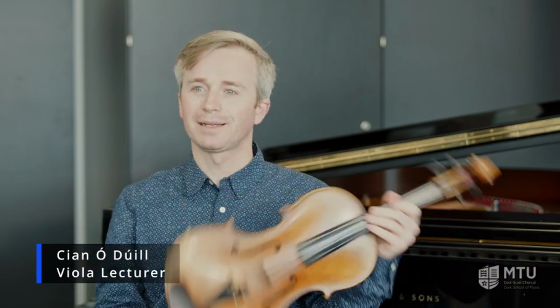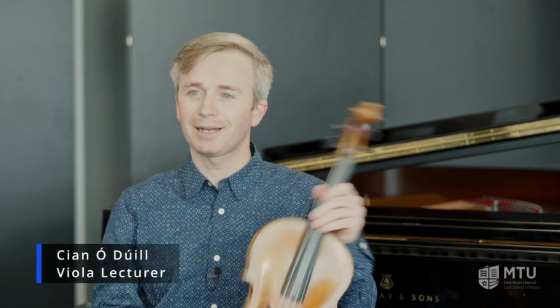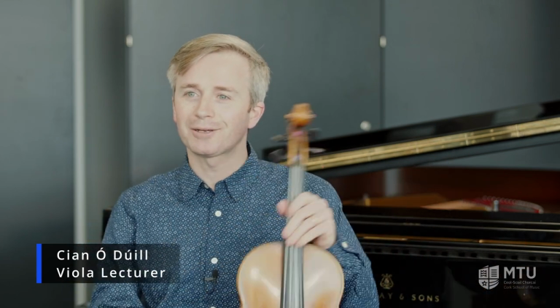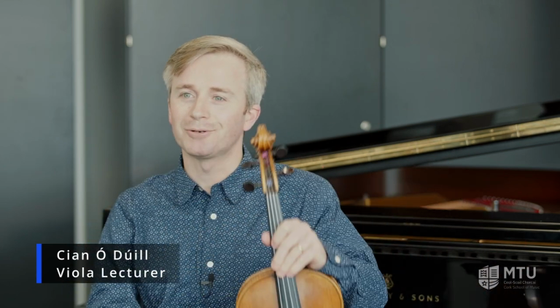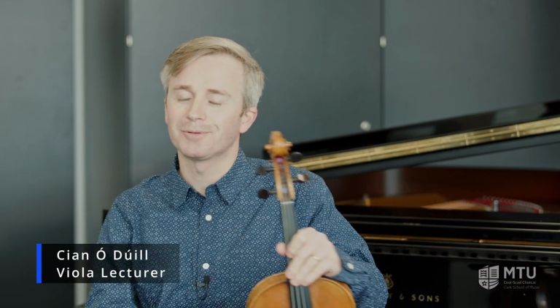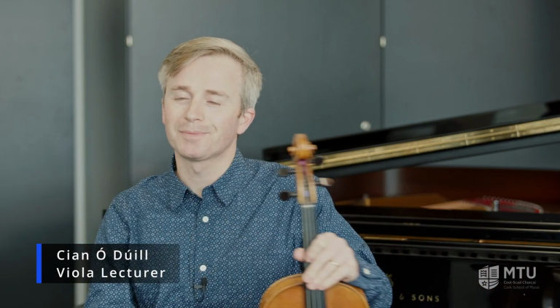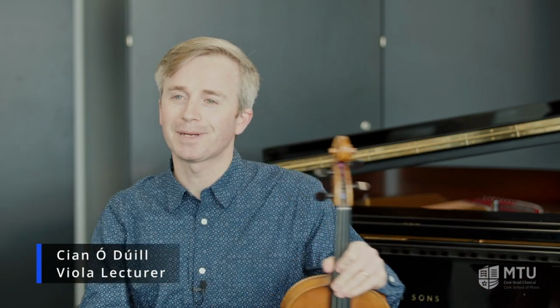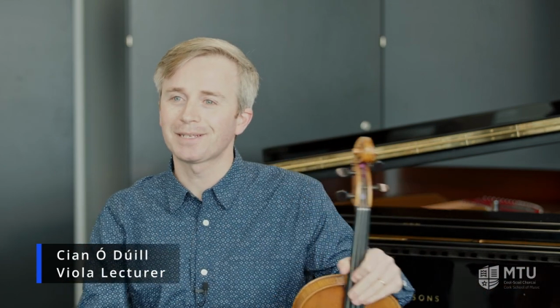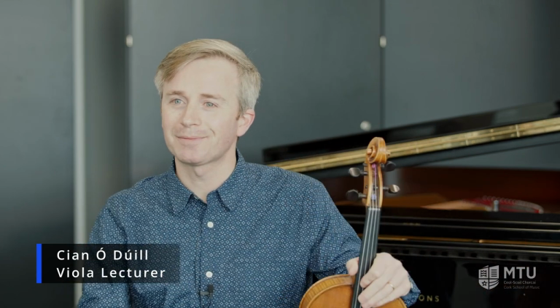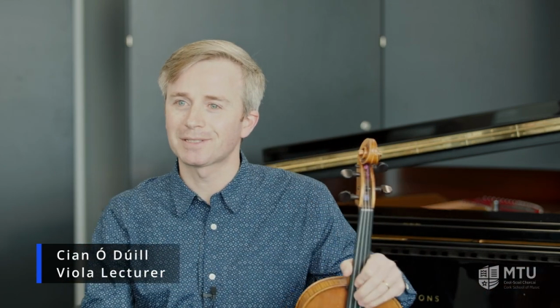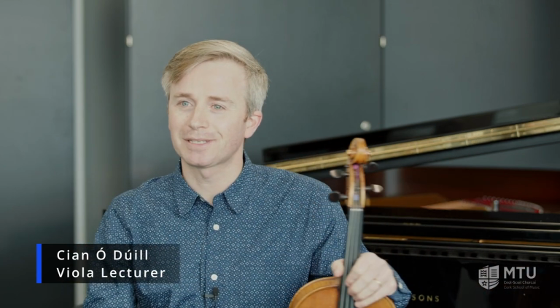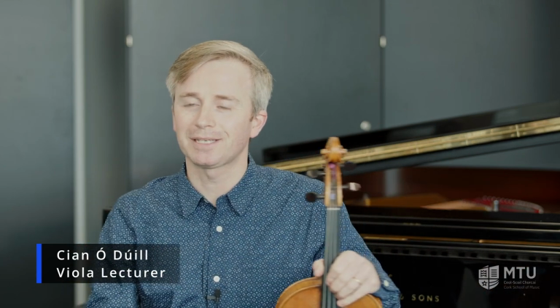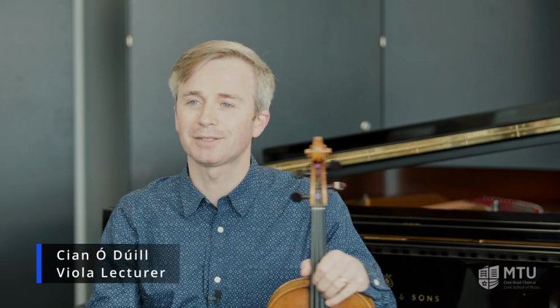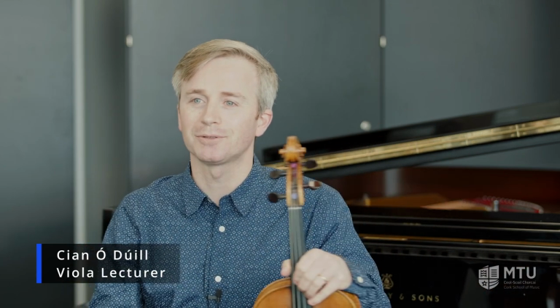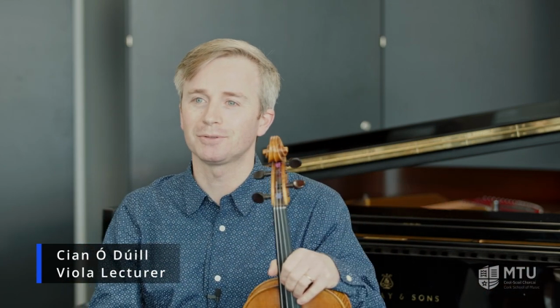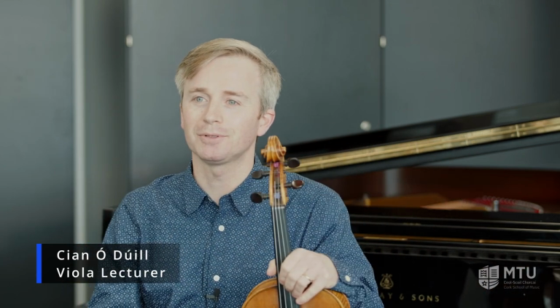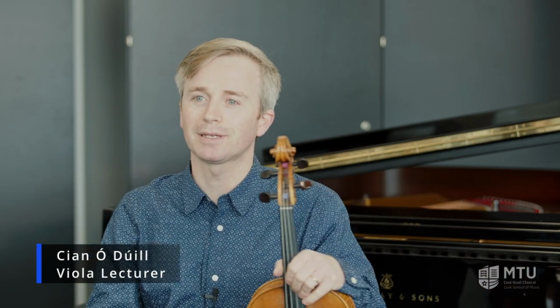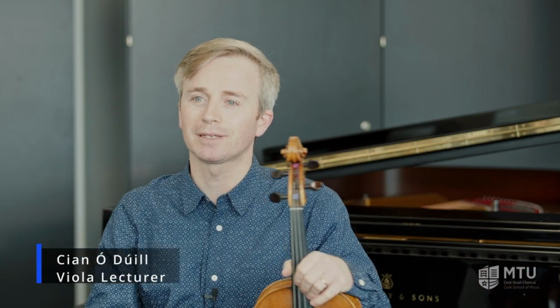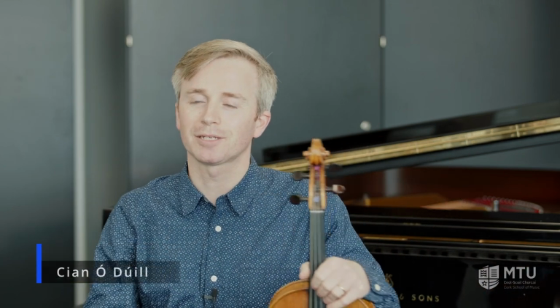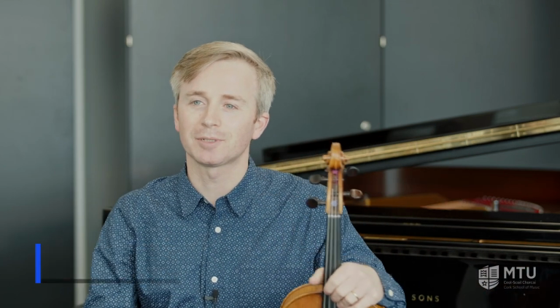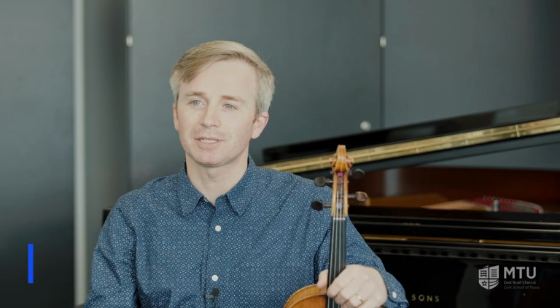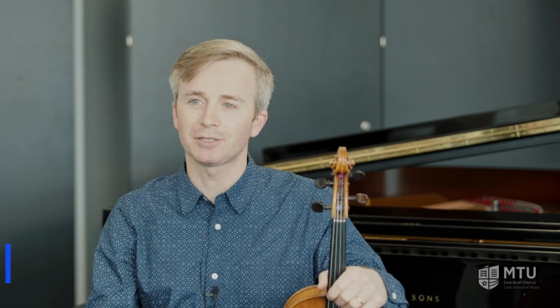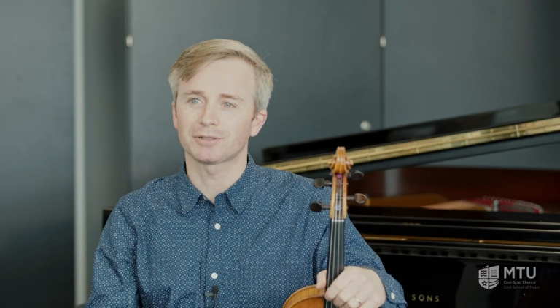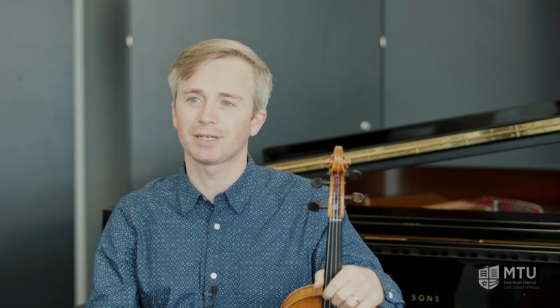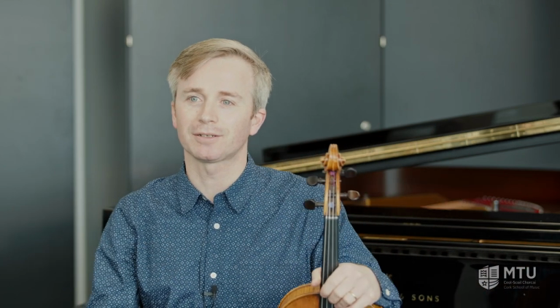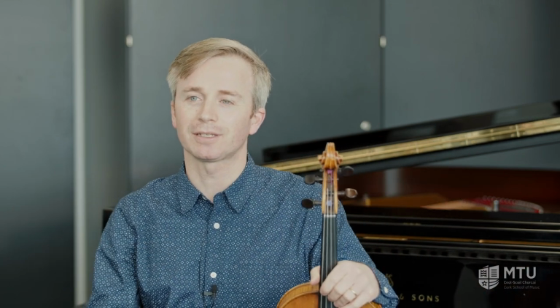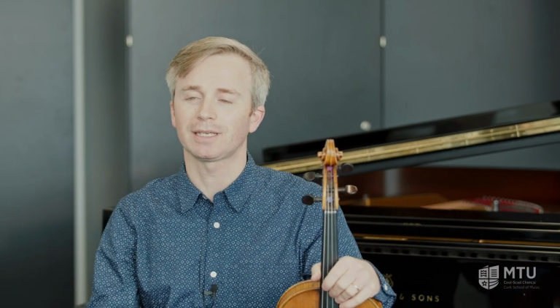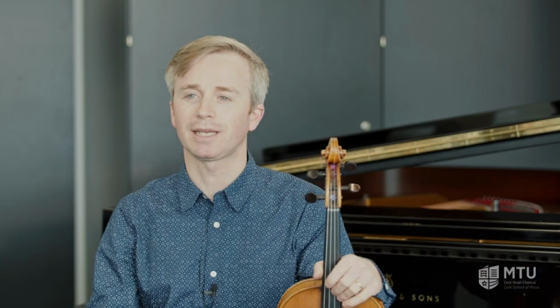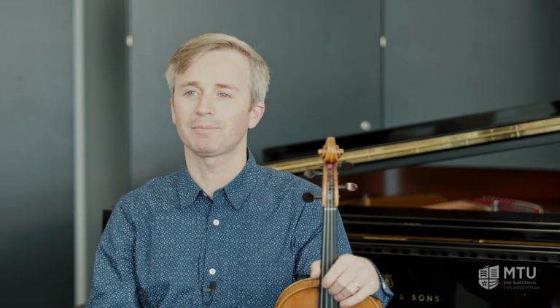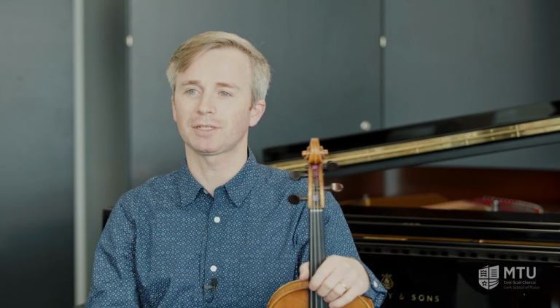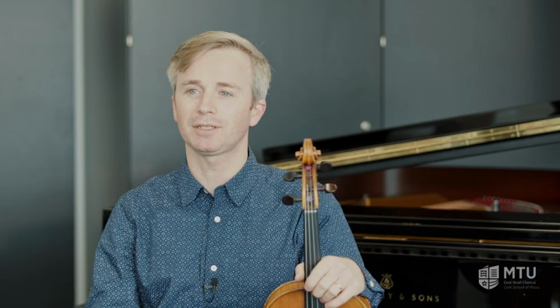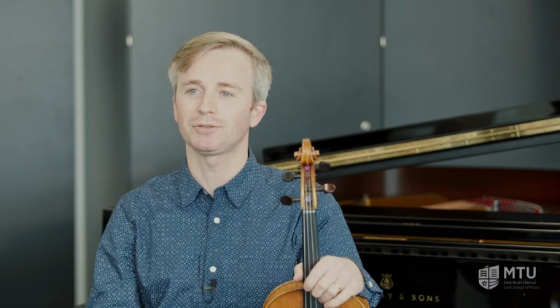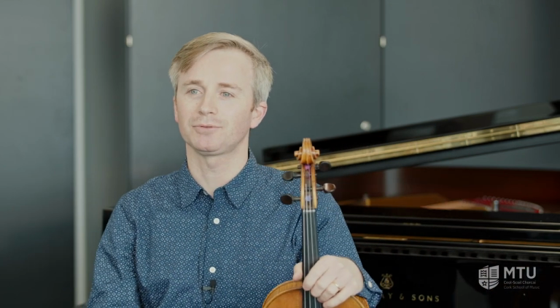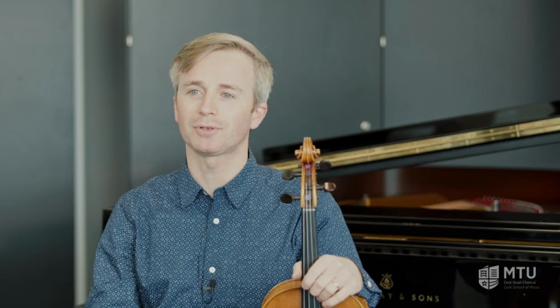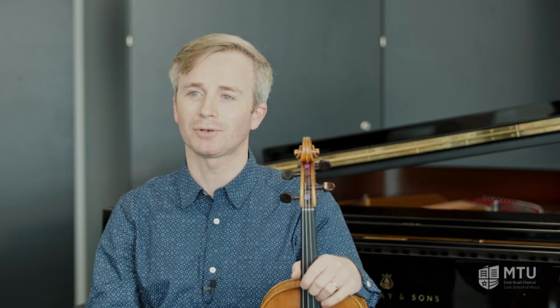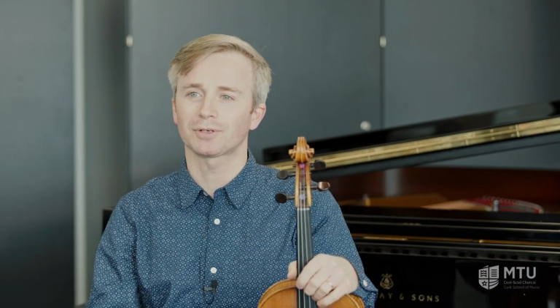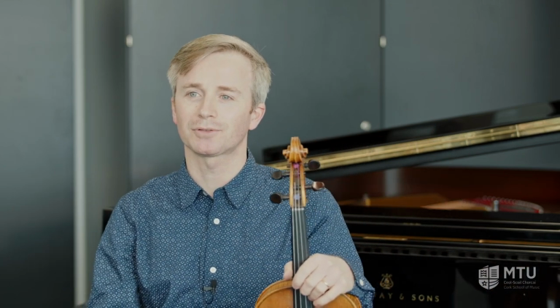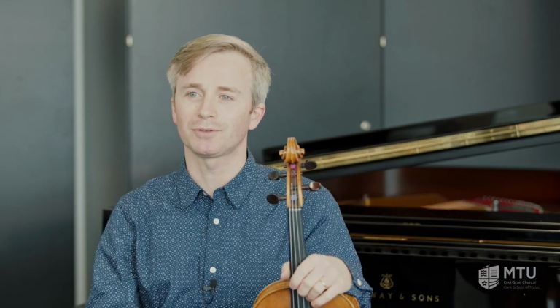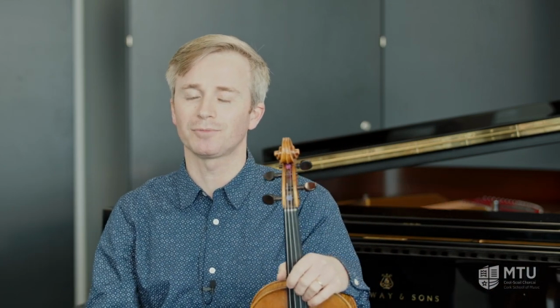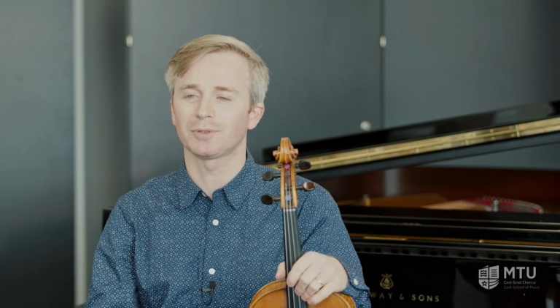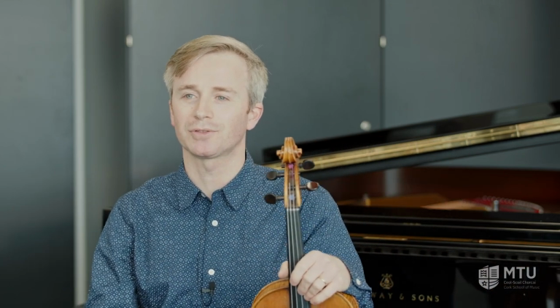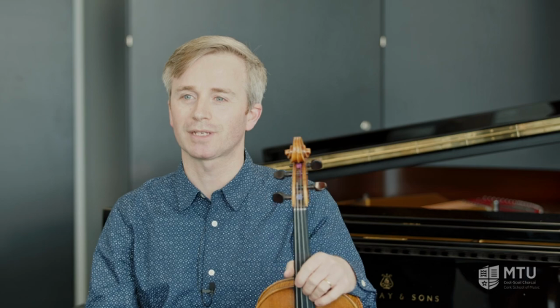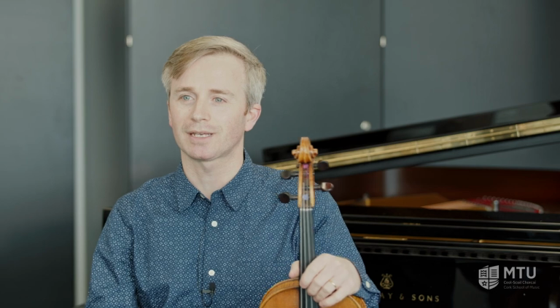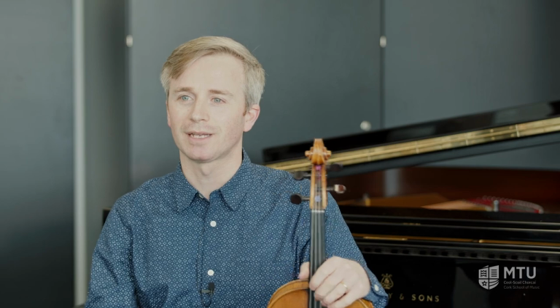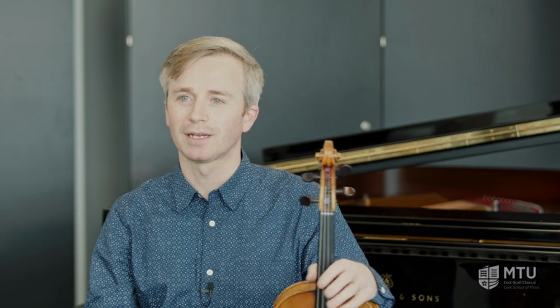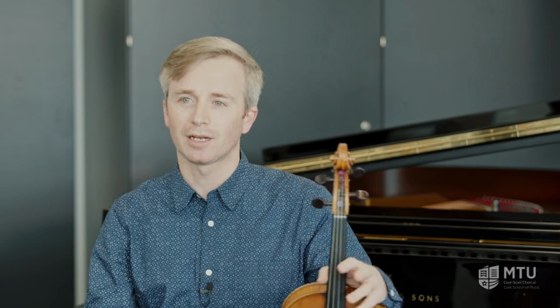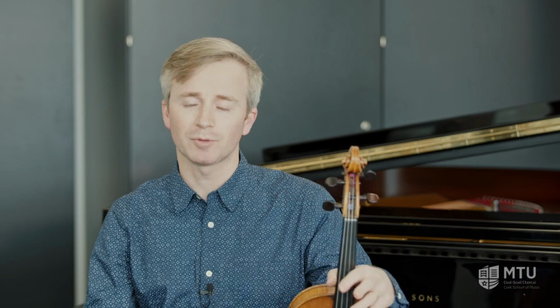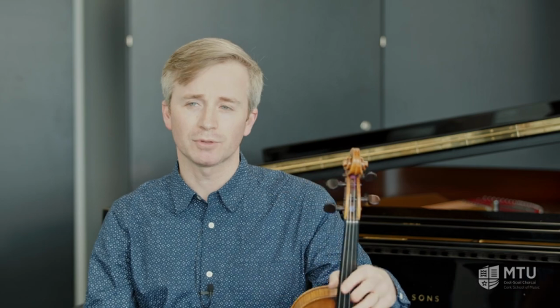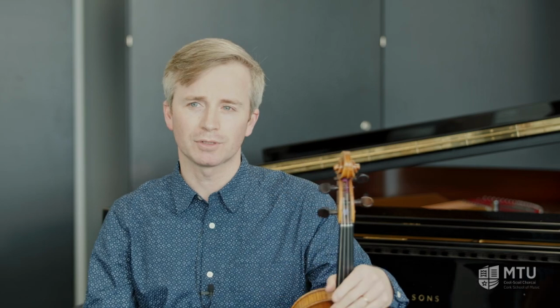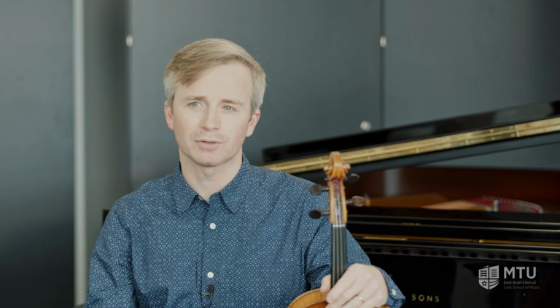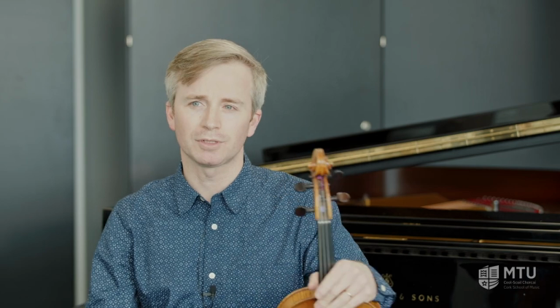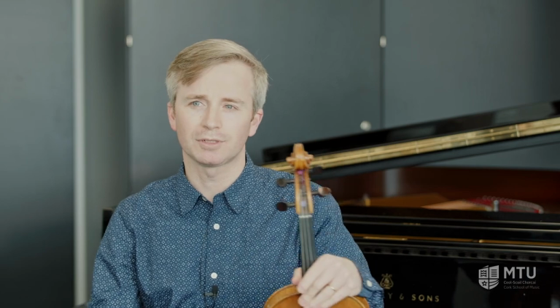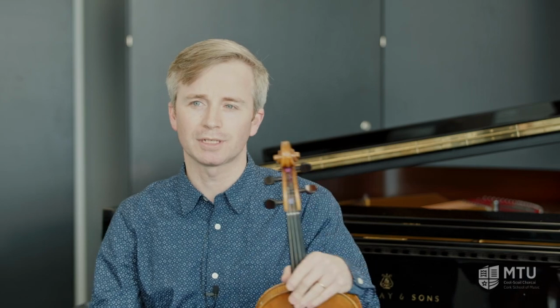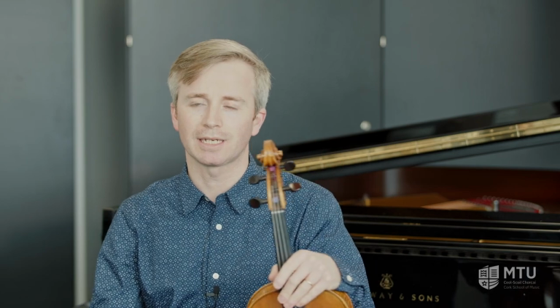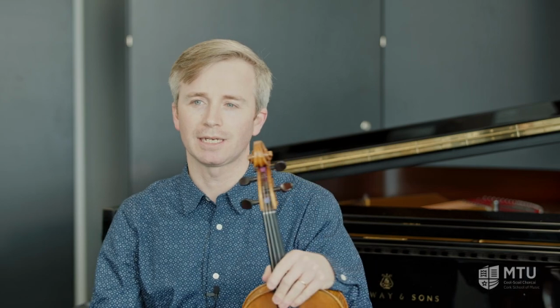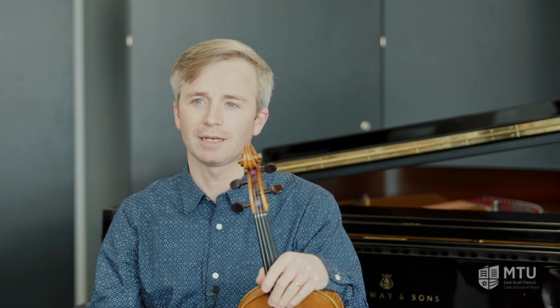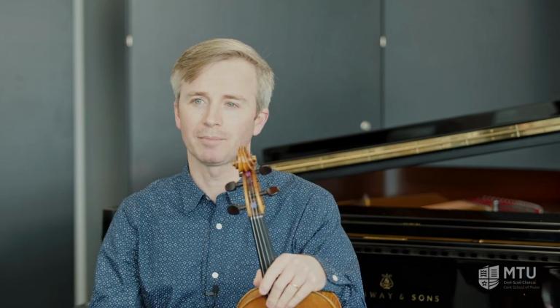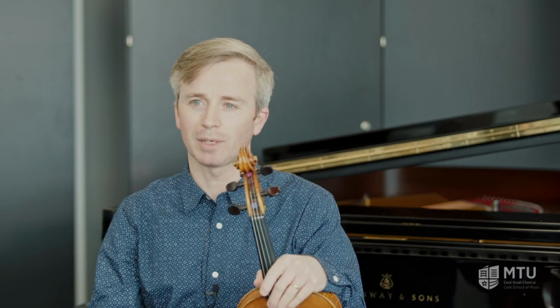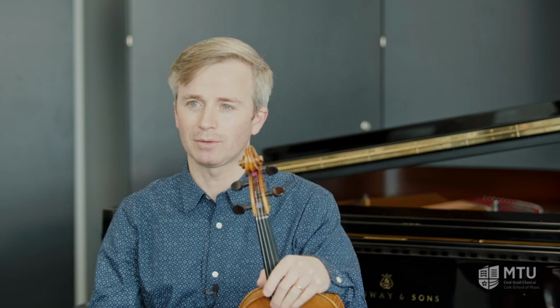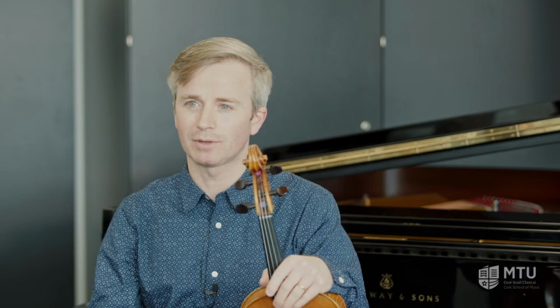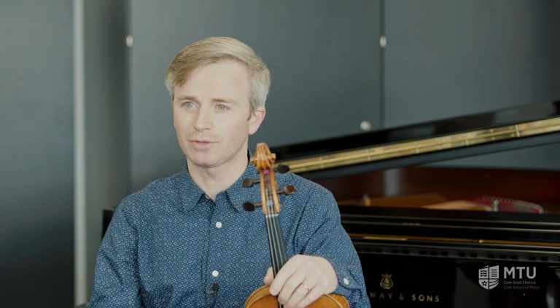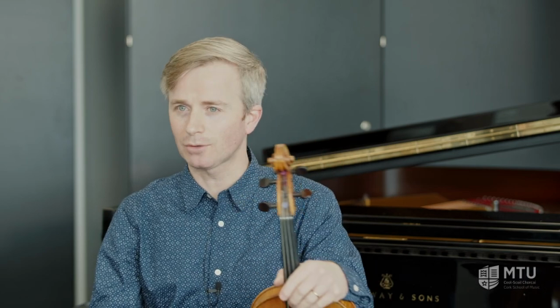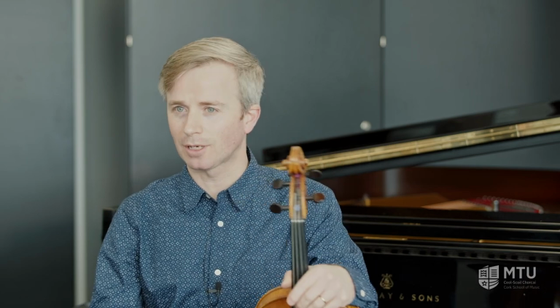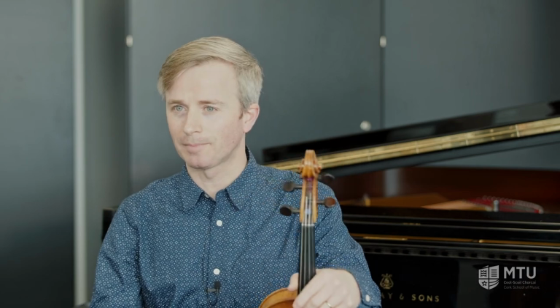Hello, my name is Cian O'Doul and I'm a teacher here at the MTU Cork School of Music. I'm going to talk to you today about the viola.